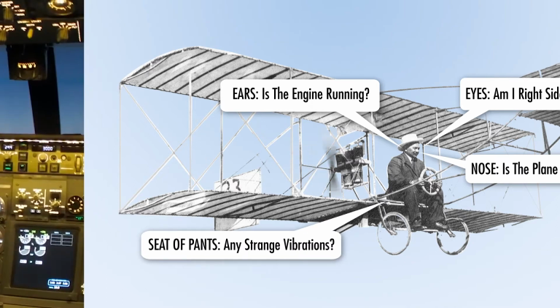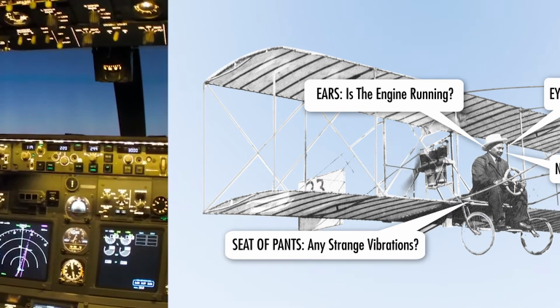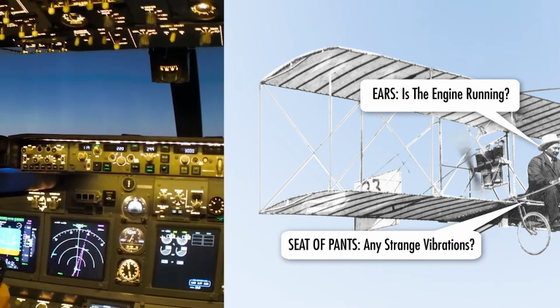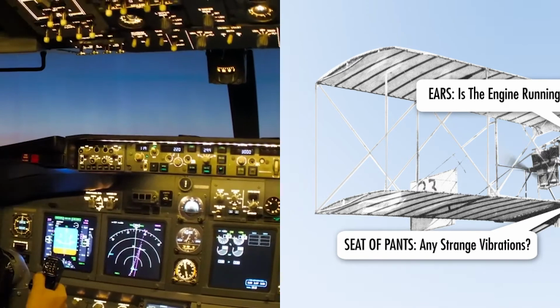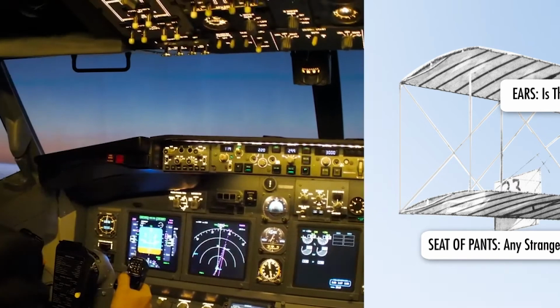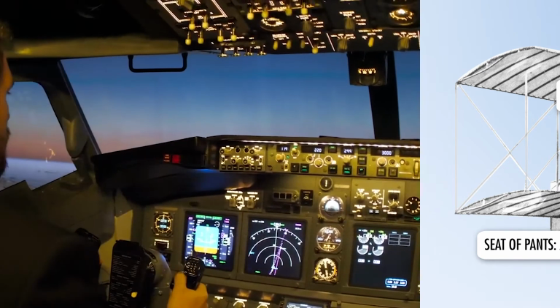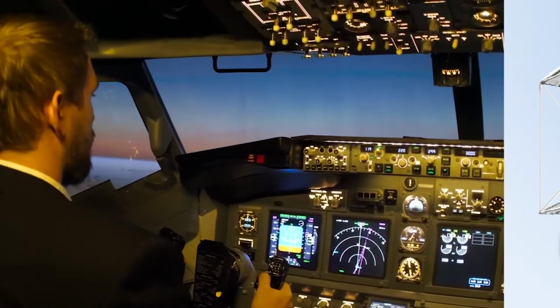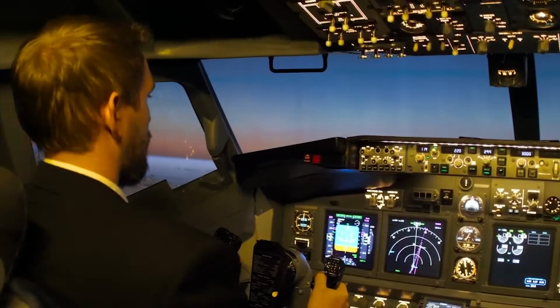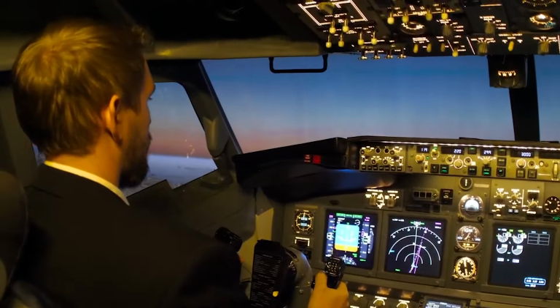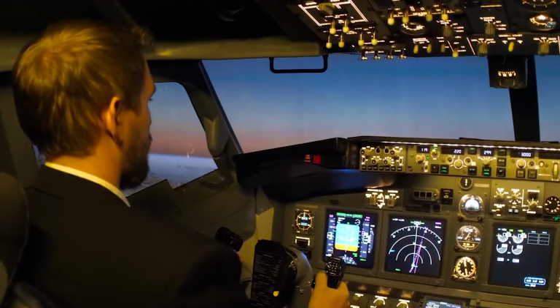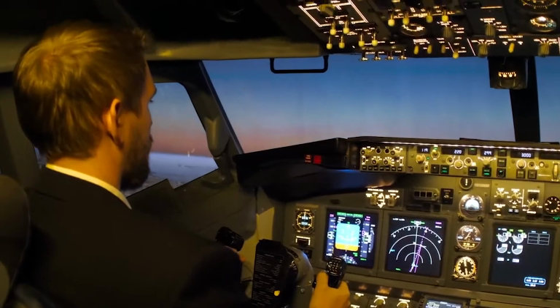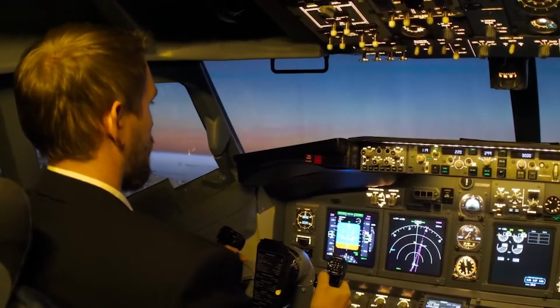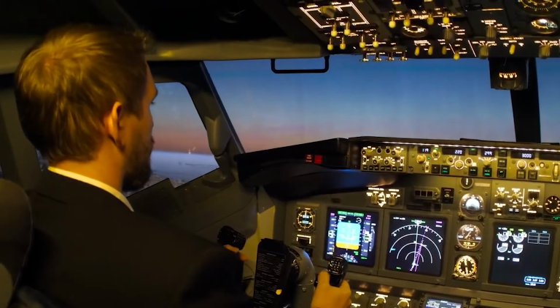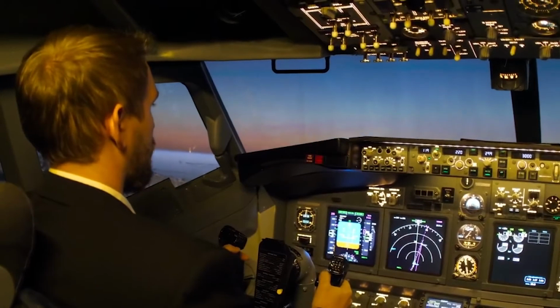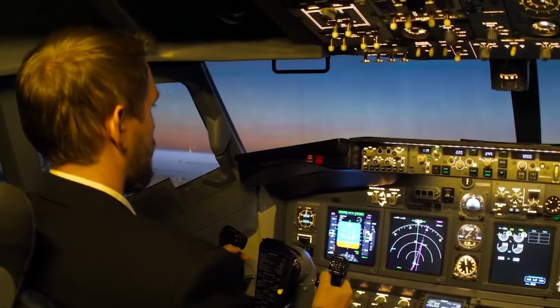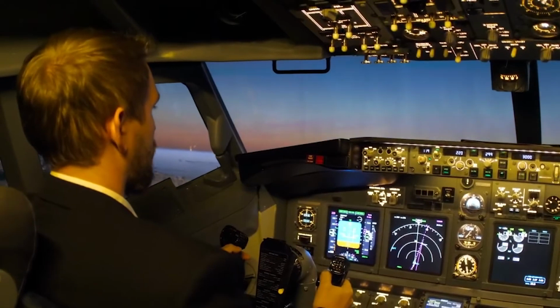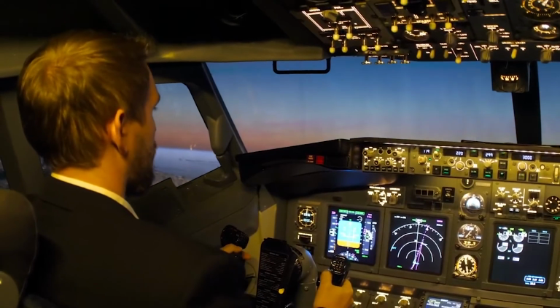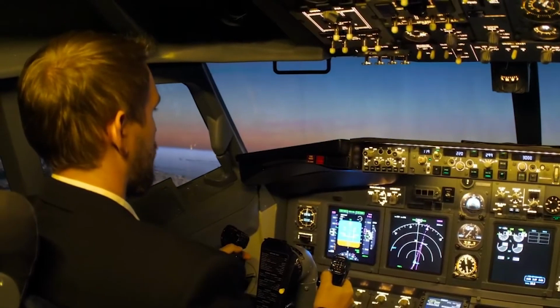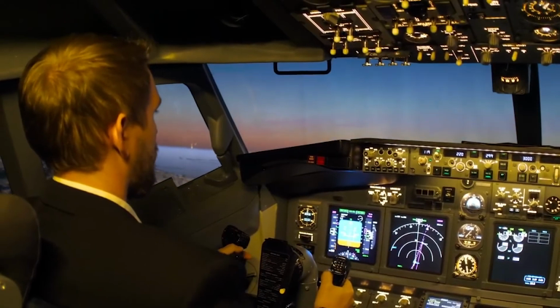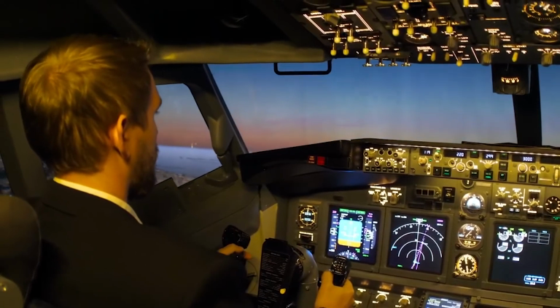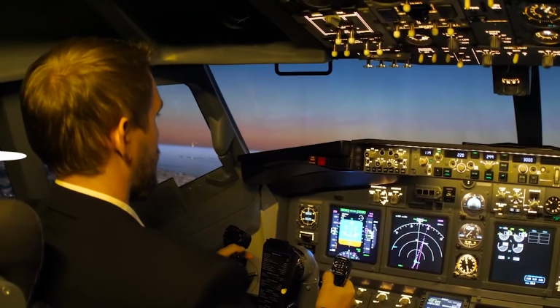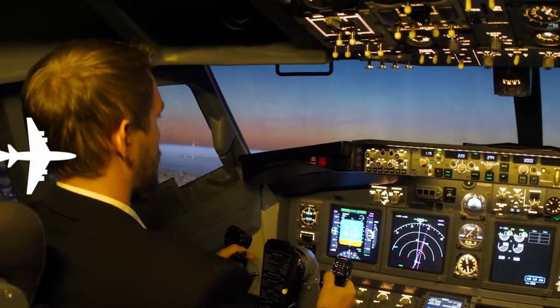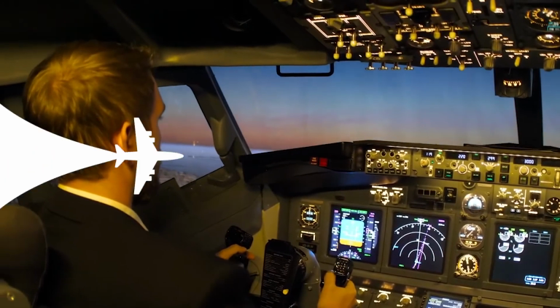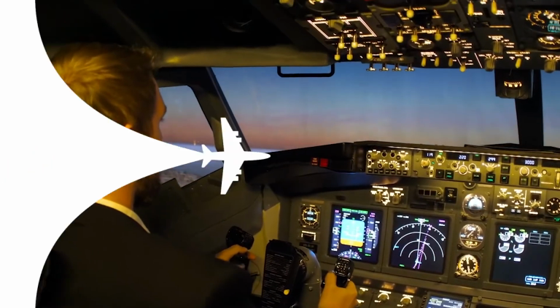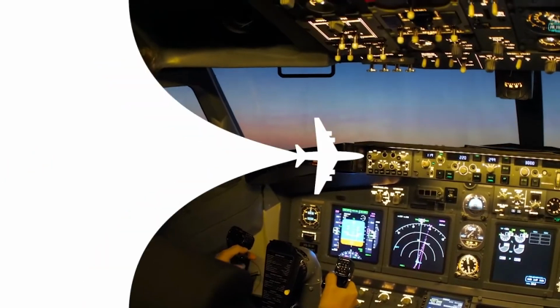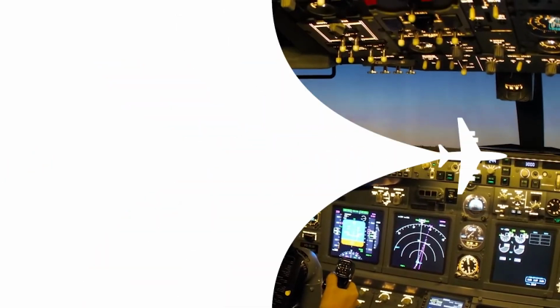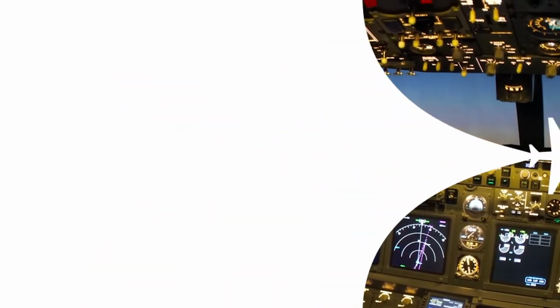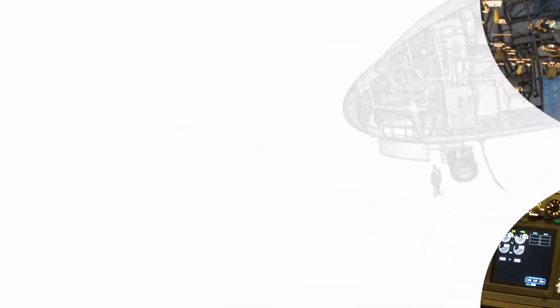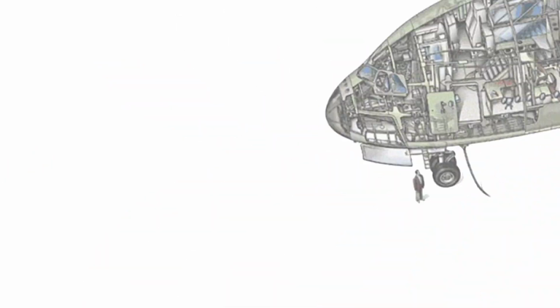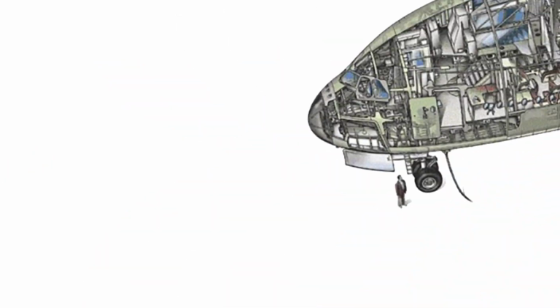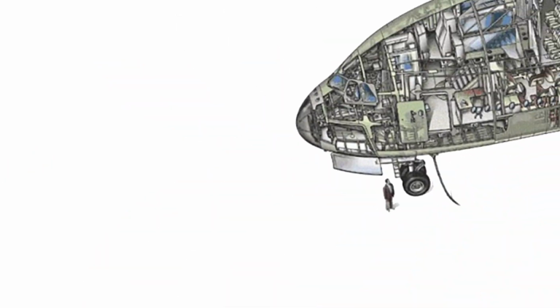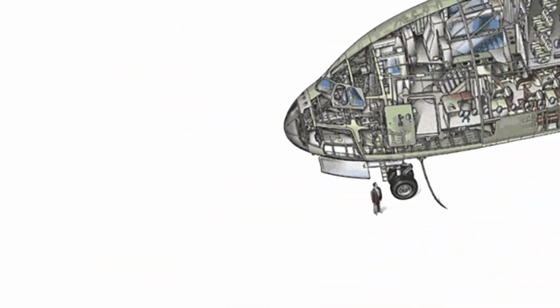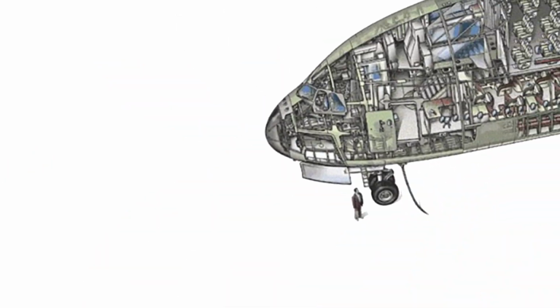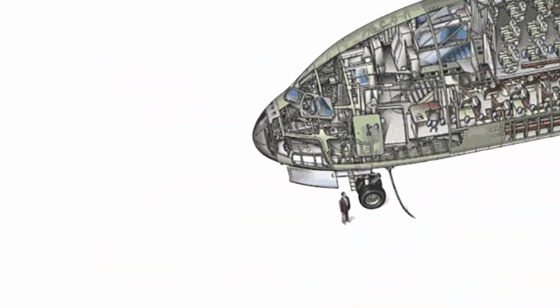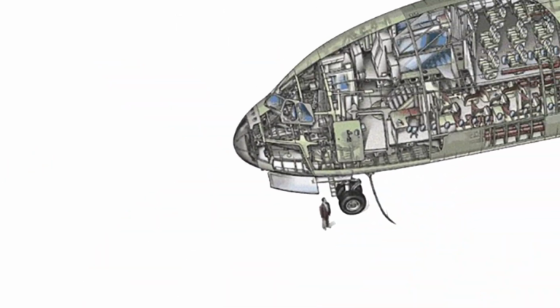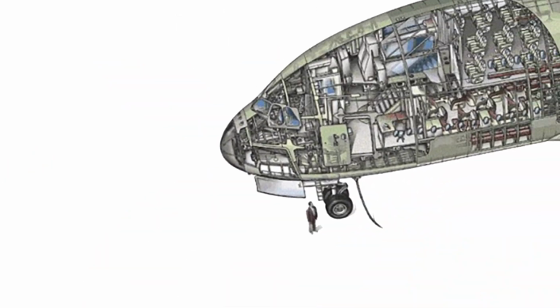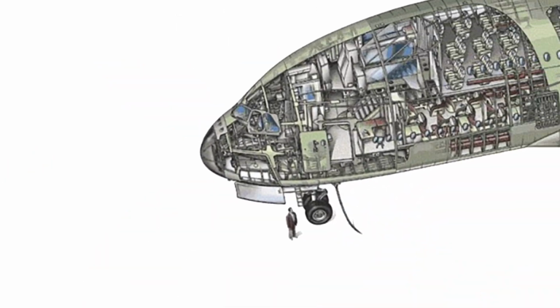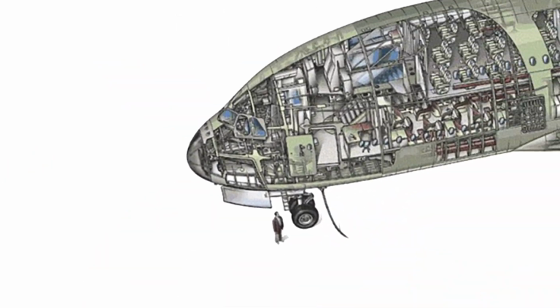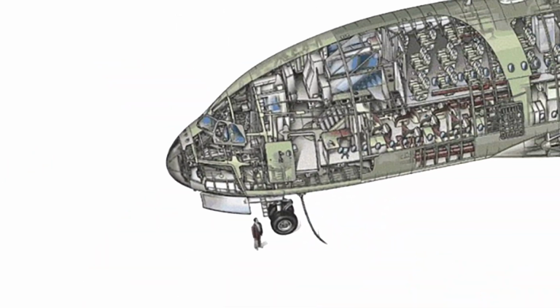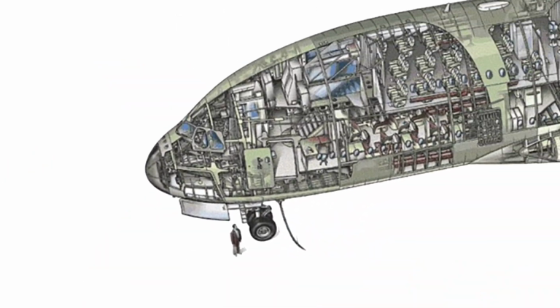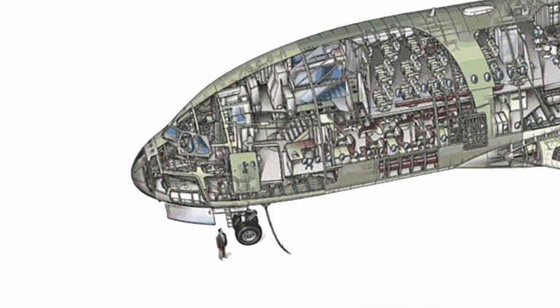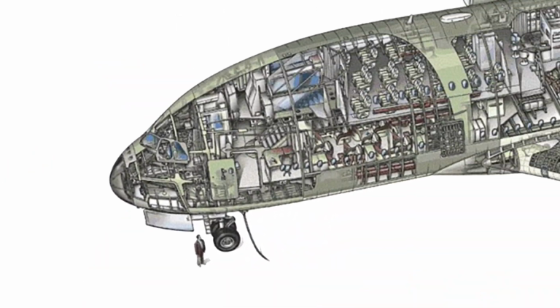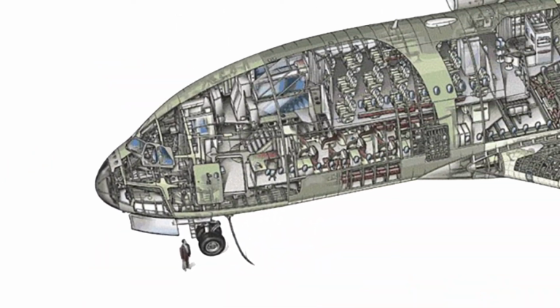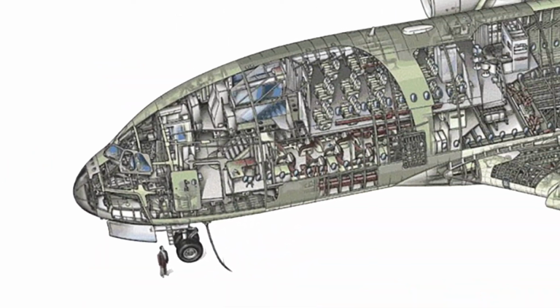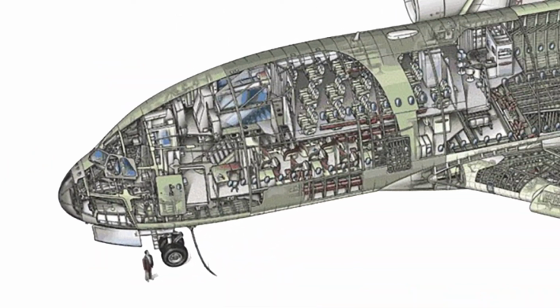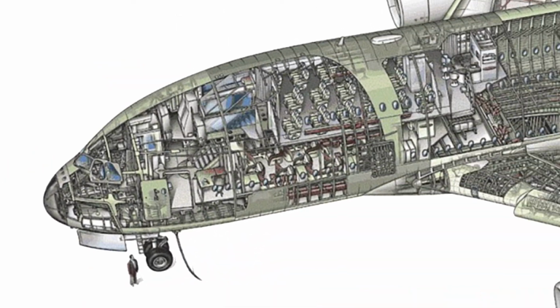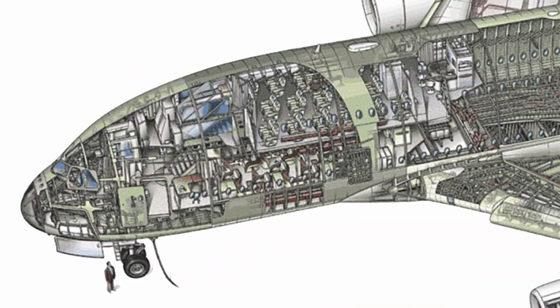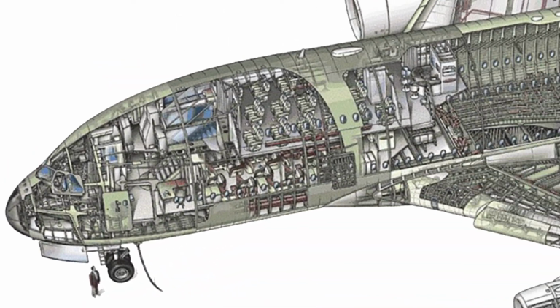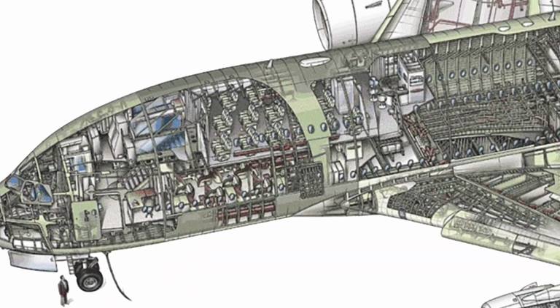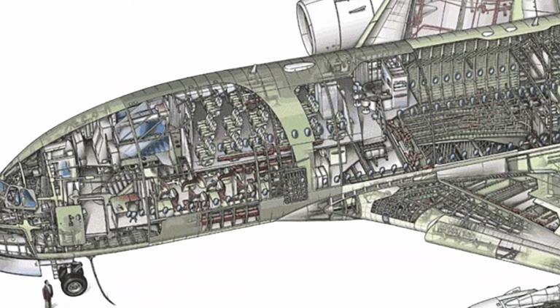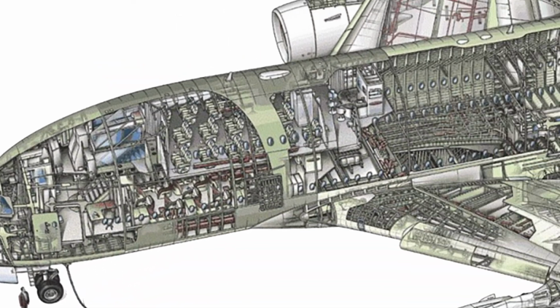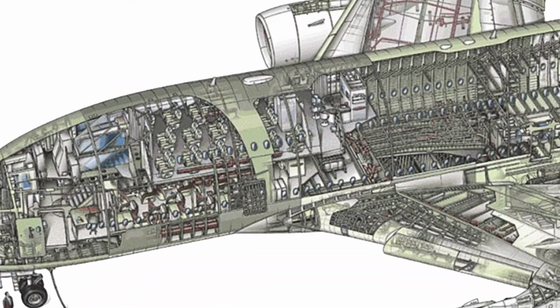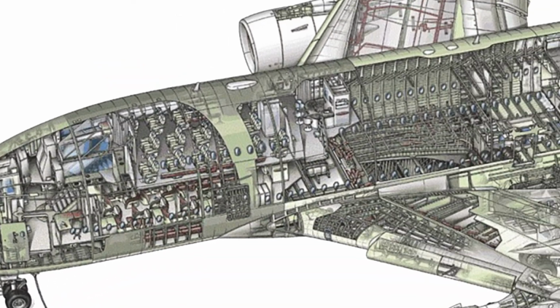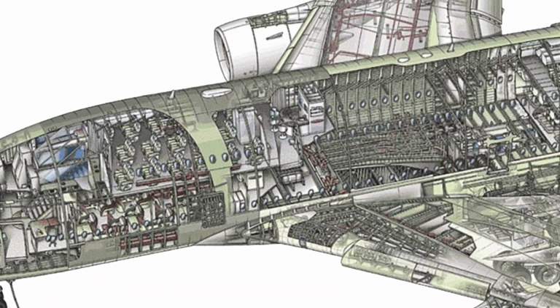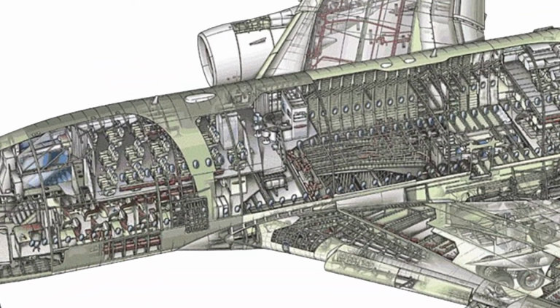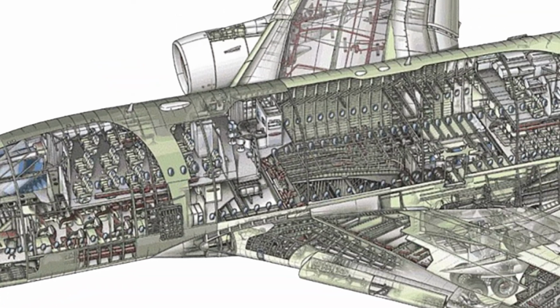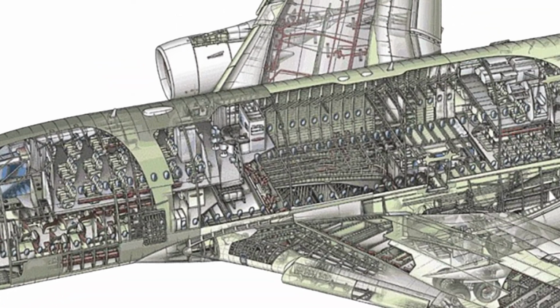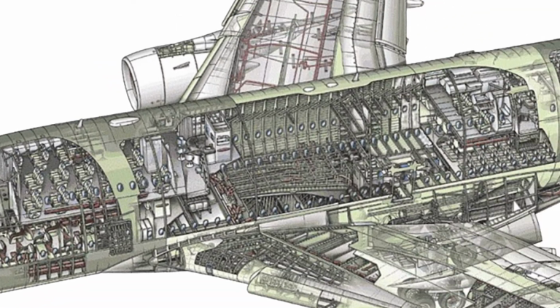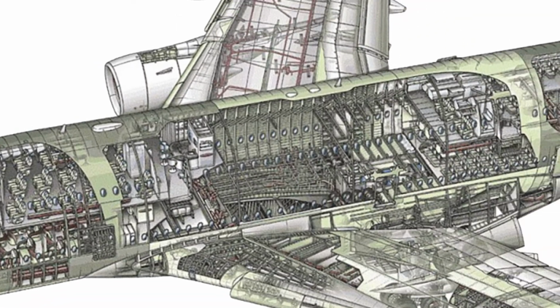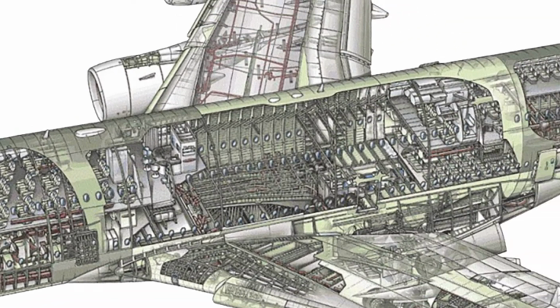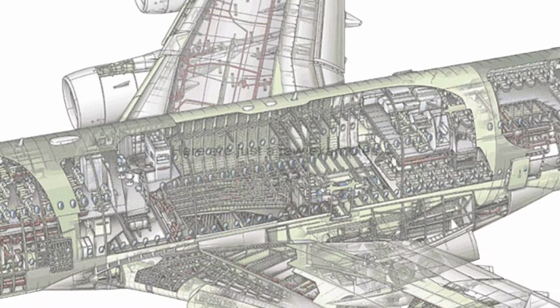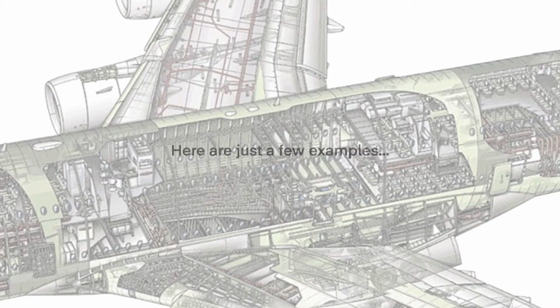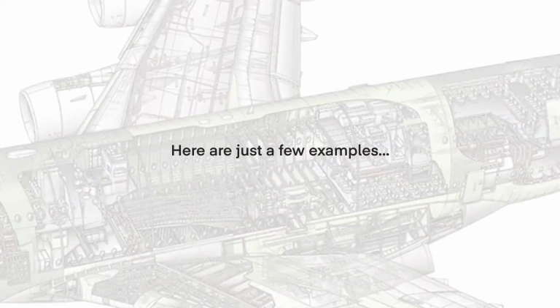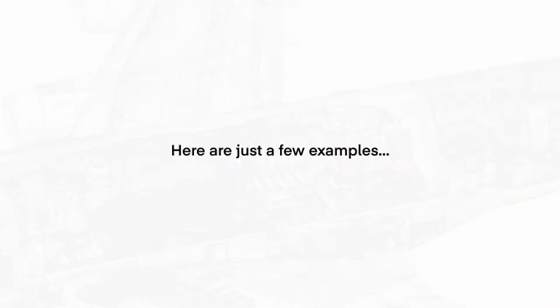Fast forward to today, and modern aircraft rely on thousands of sensors throughout nearly every onboard system.